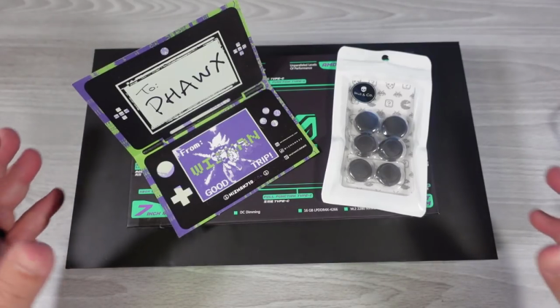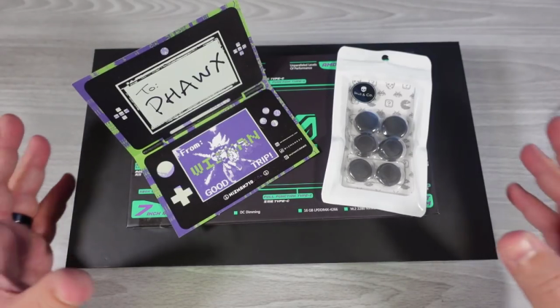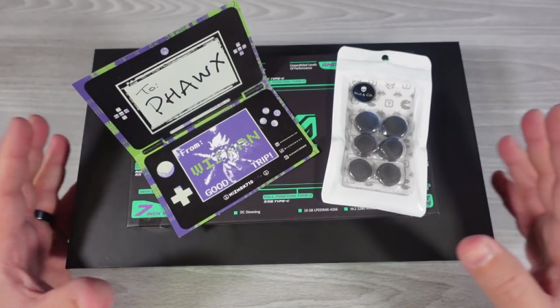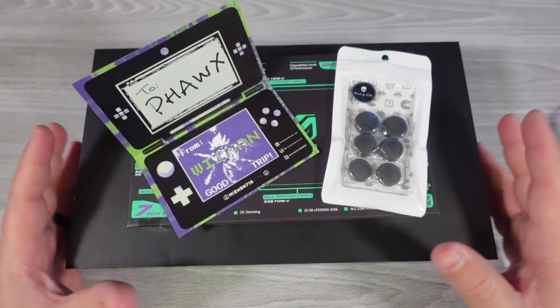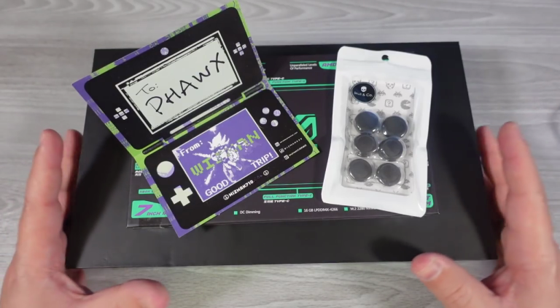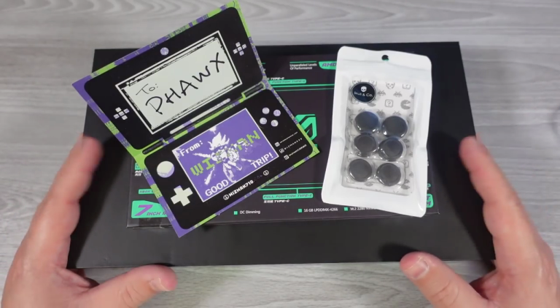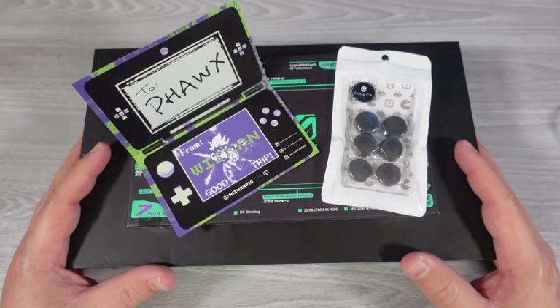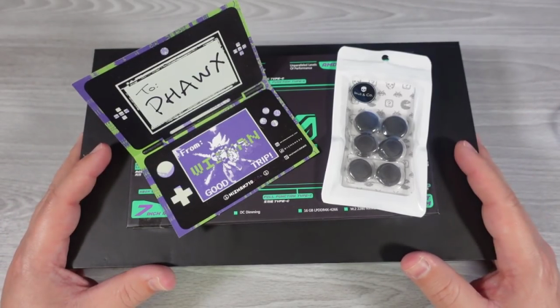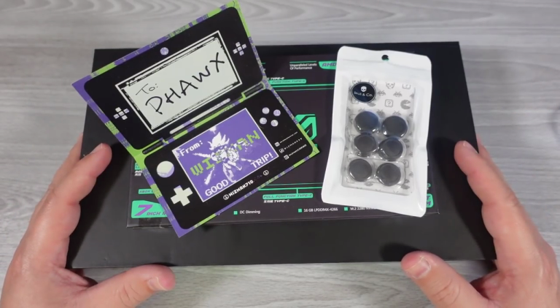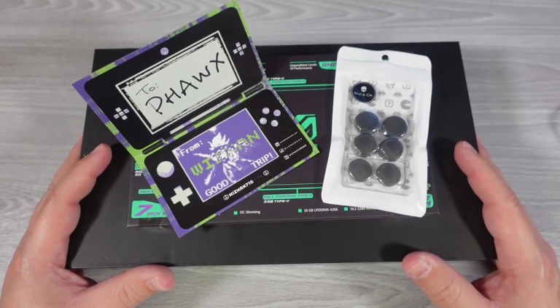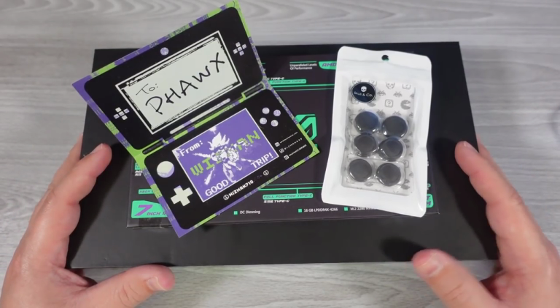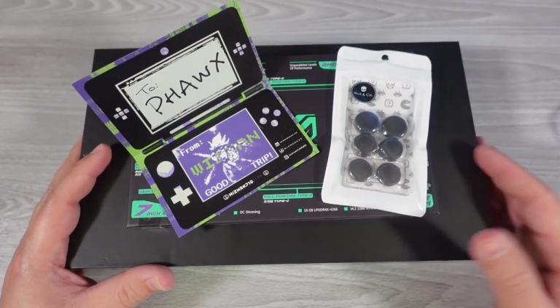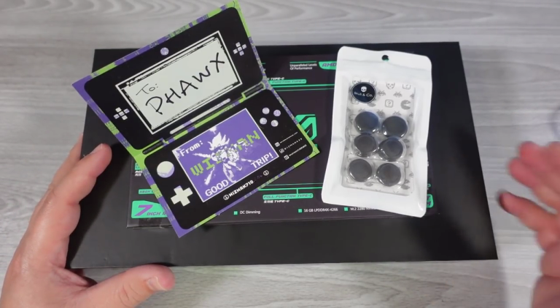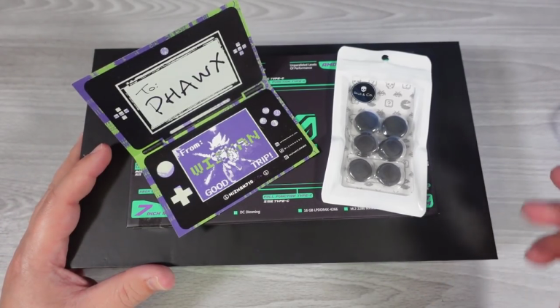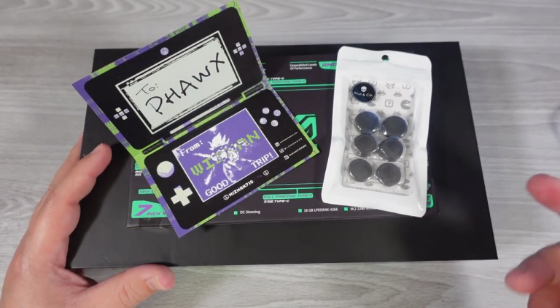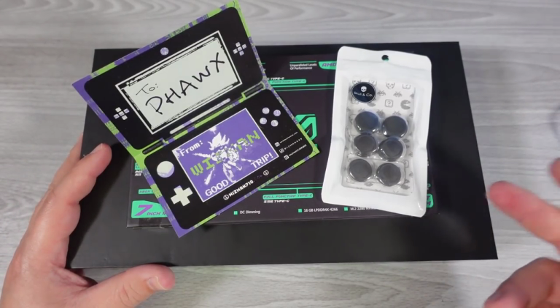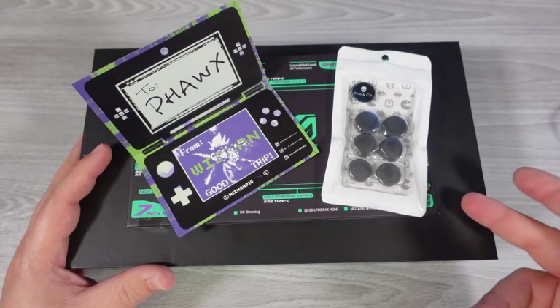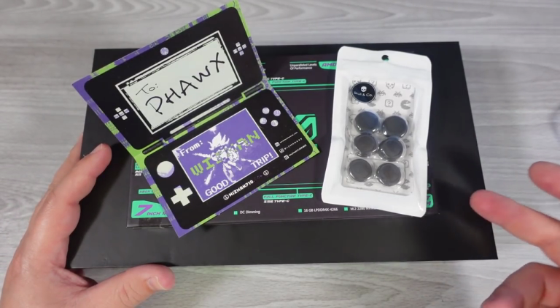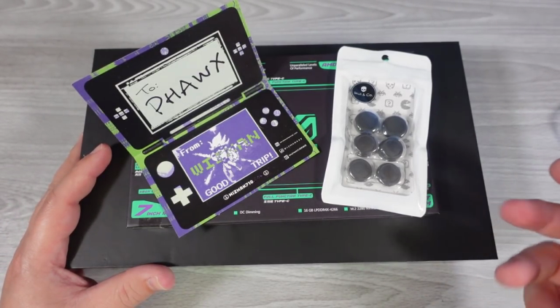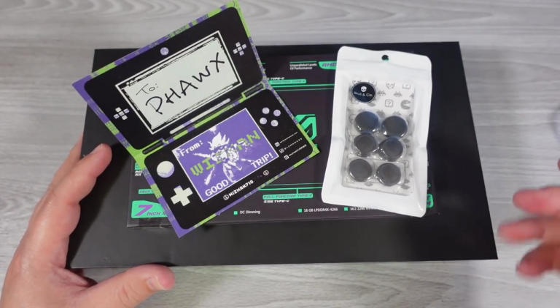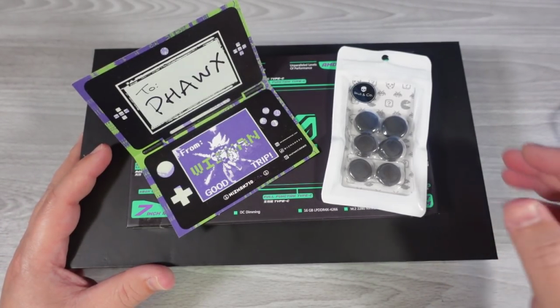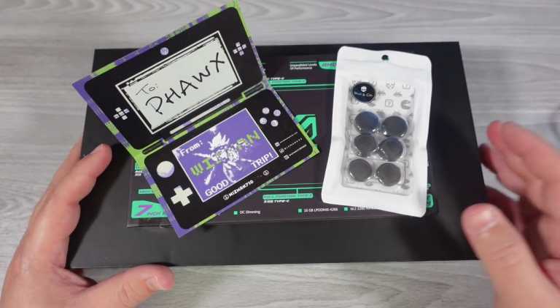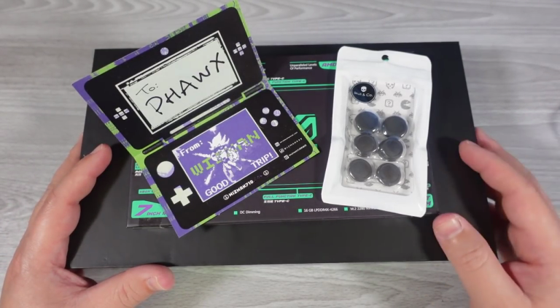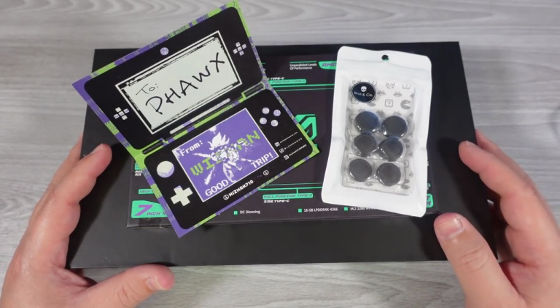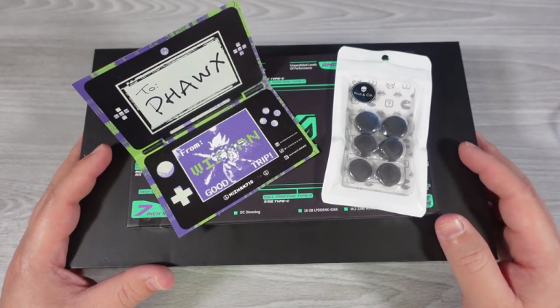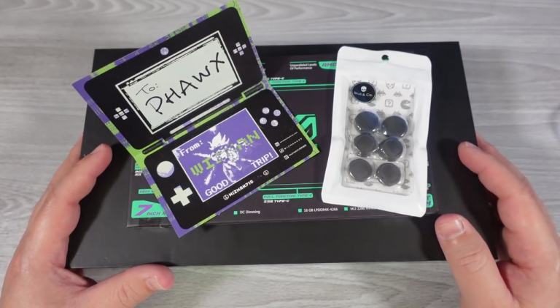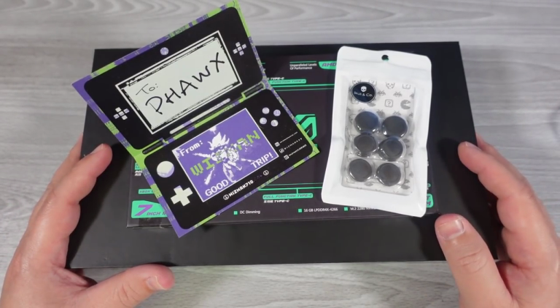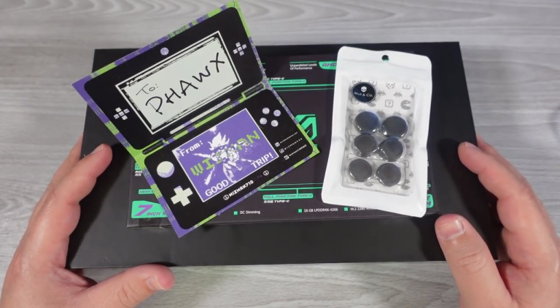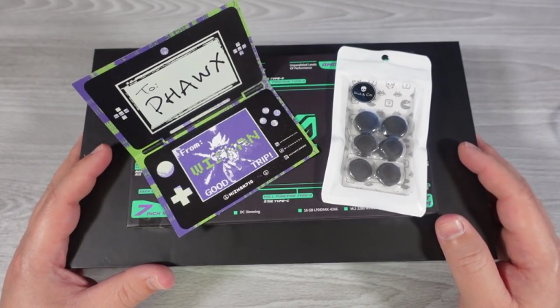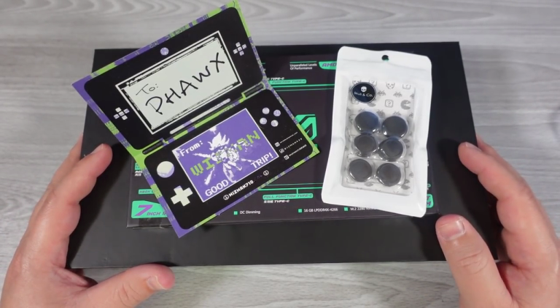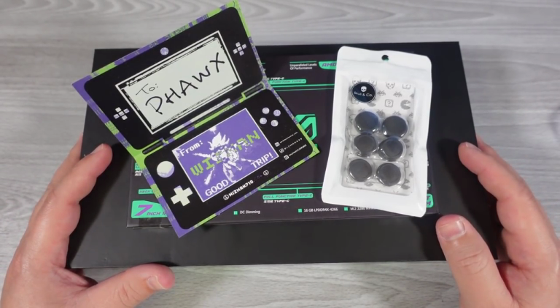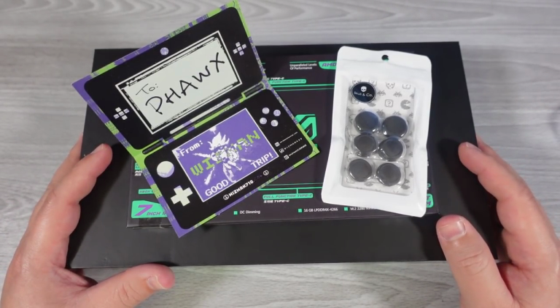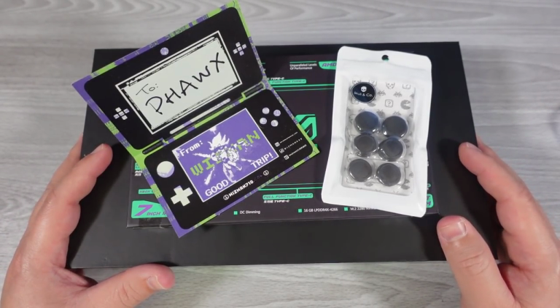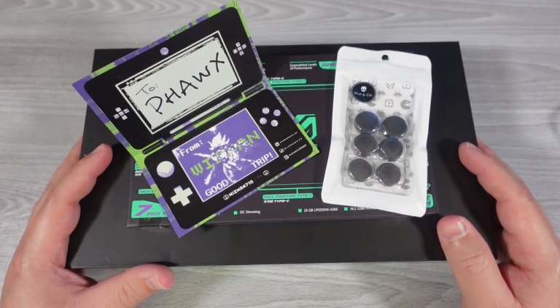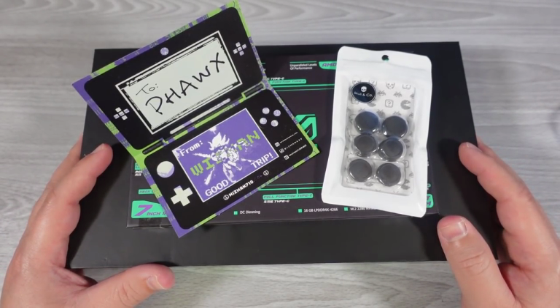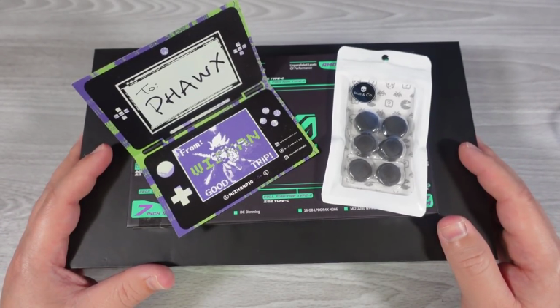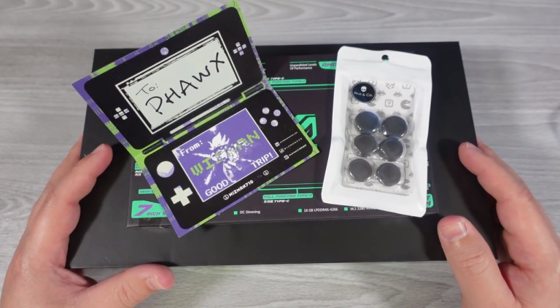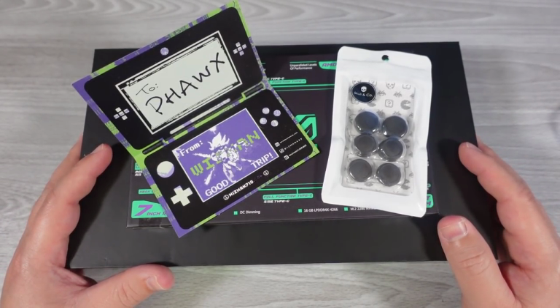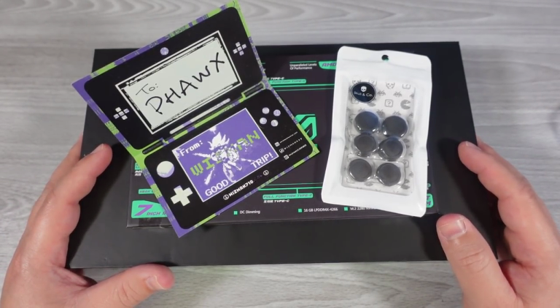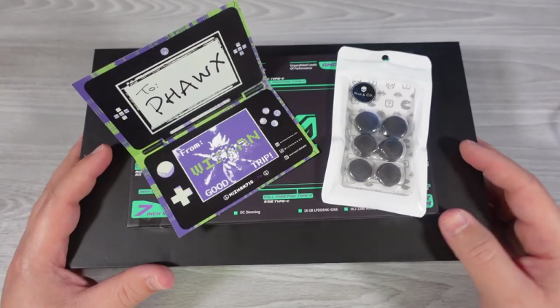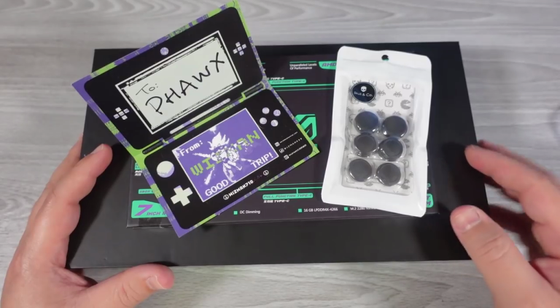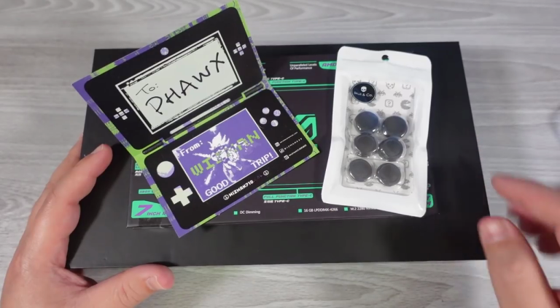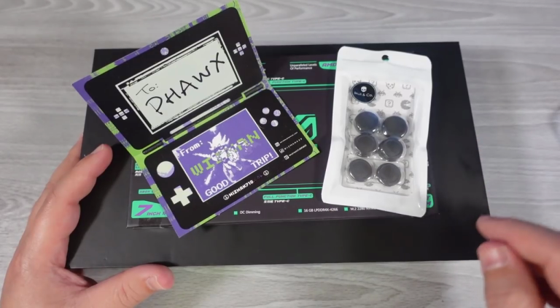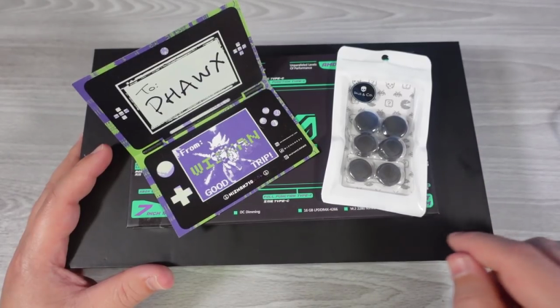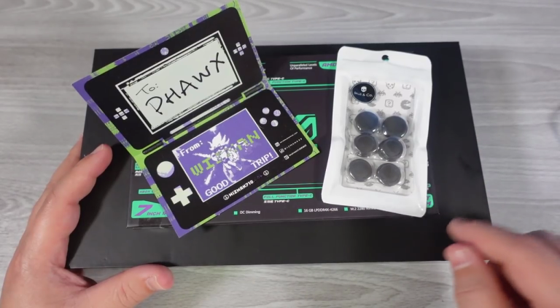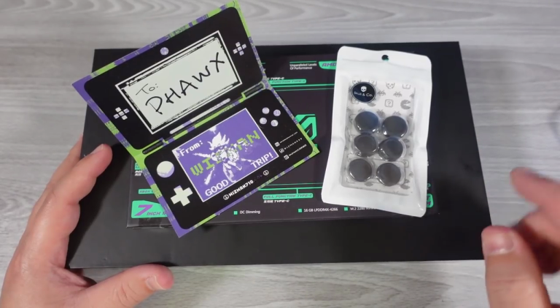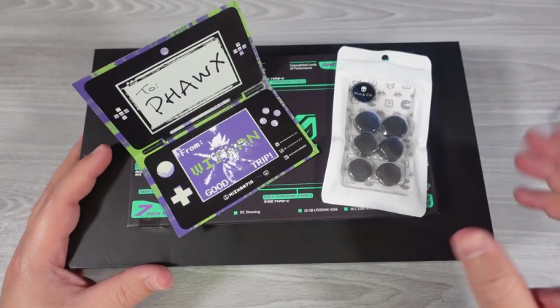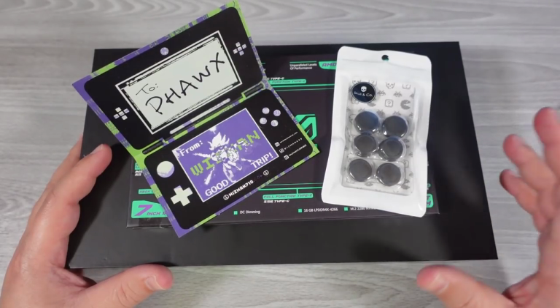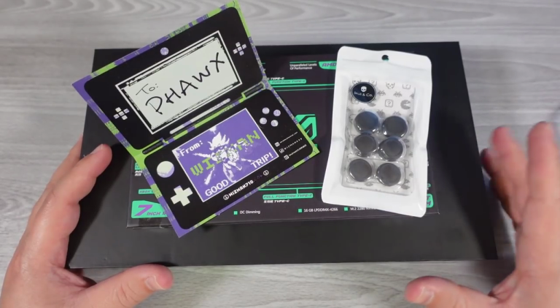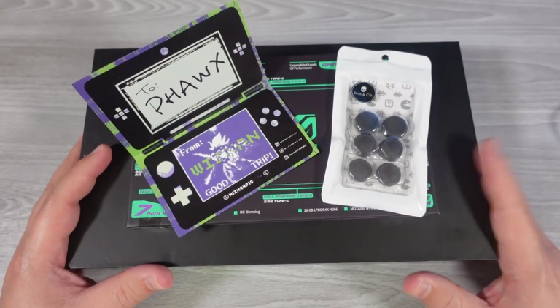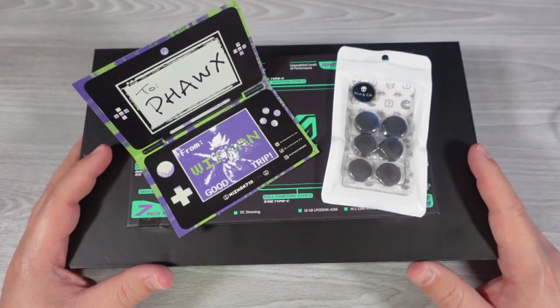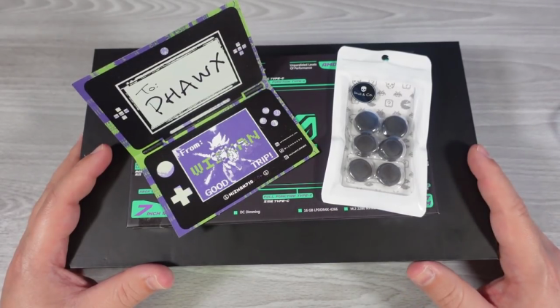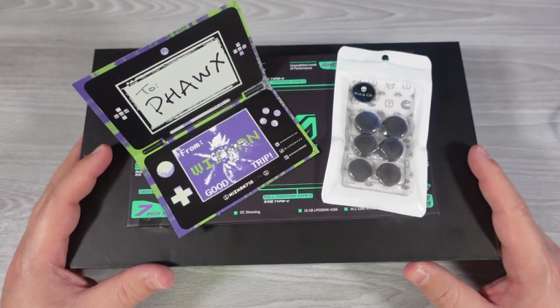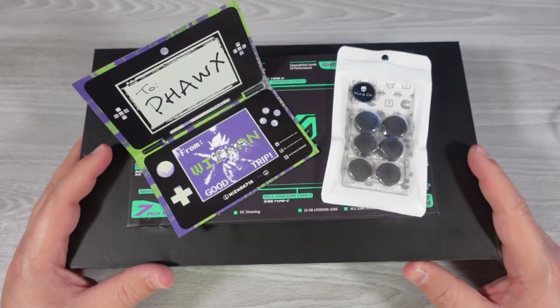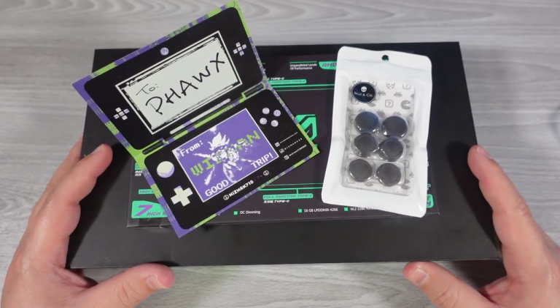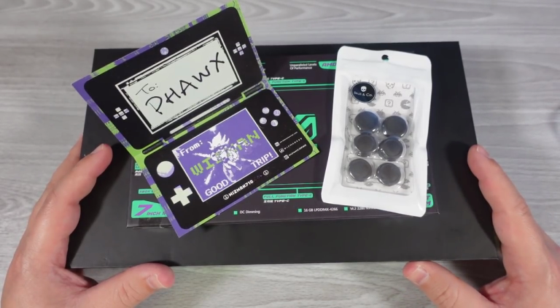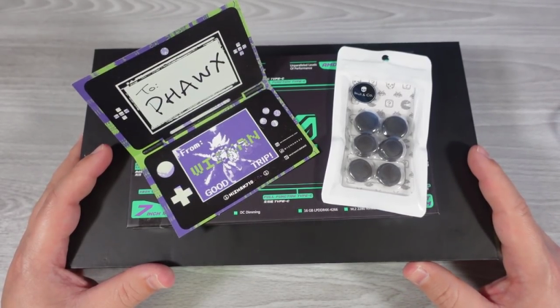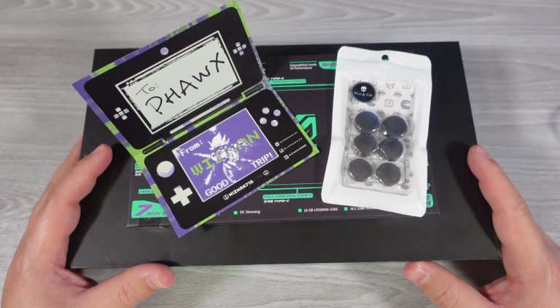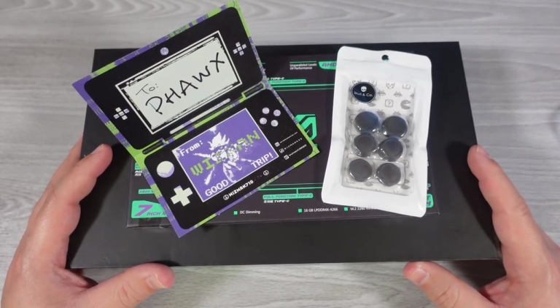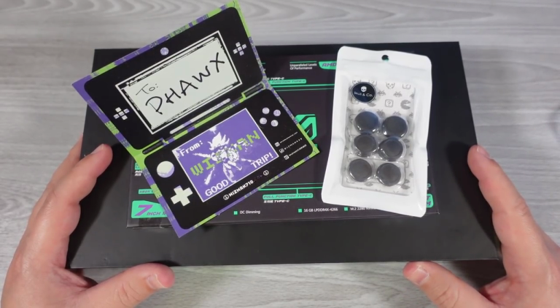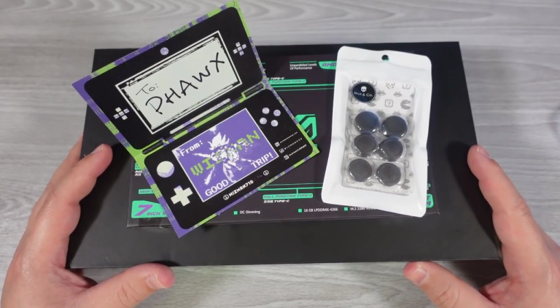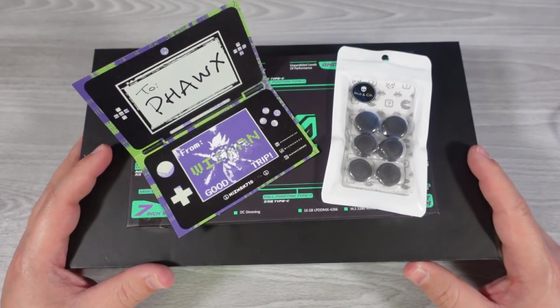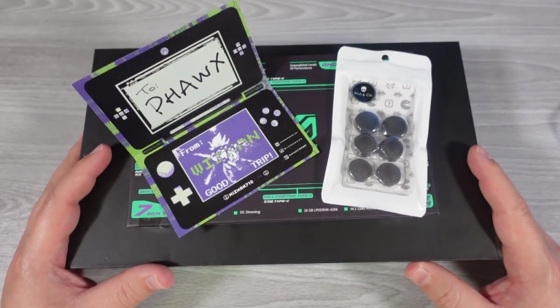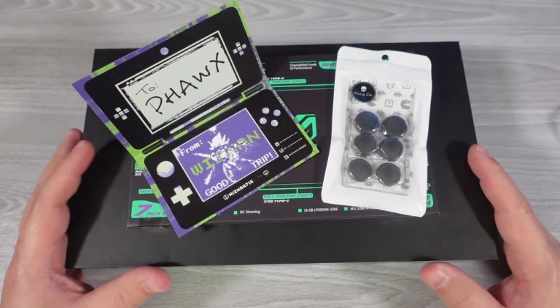Hello everyone, my name's the Fox. Once again, I am doing an unboxing of the AYA NEO. This time I'm doing an unboxing of the Founders Edition.